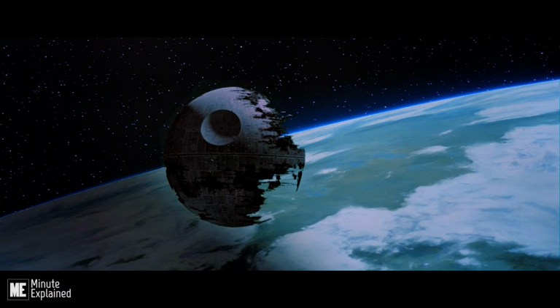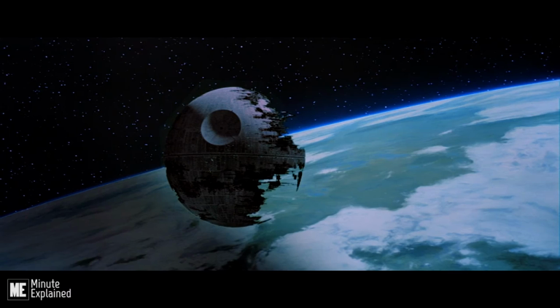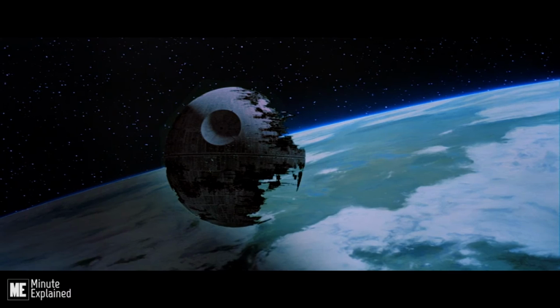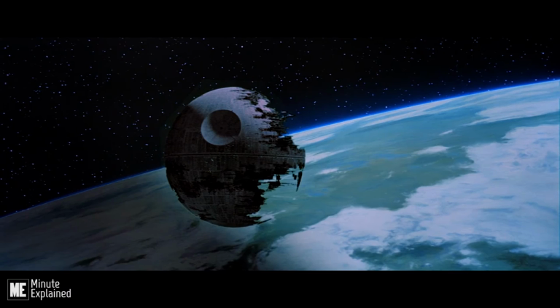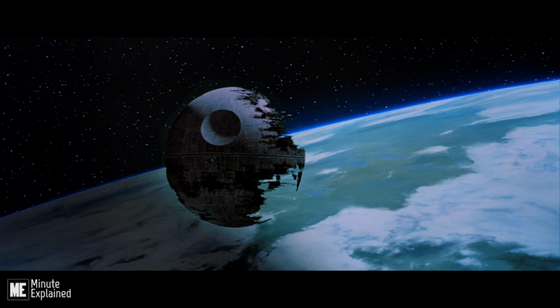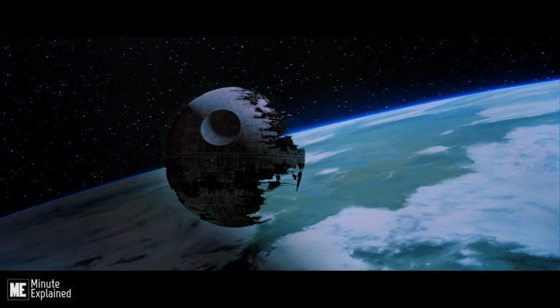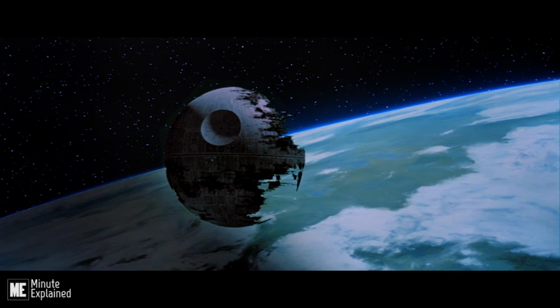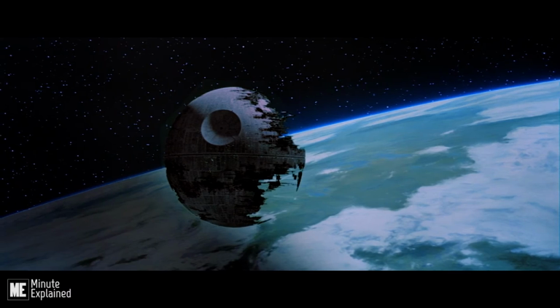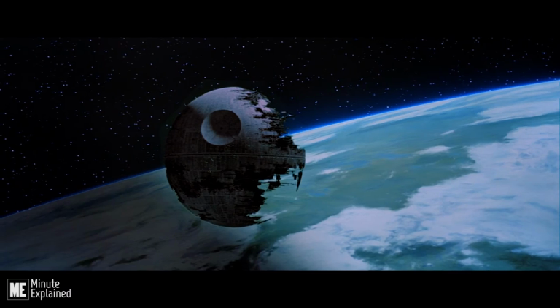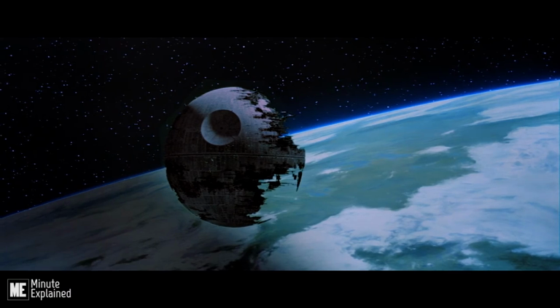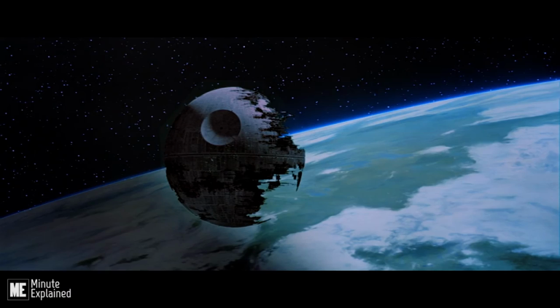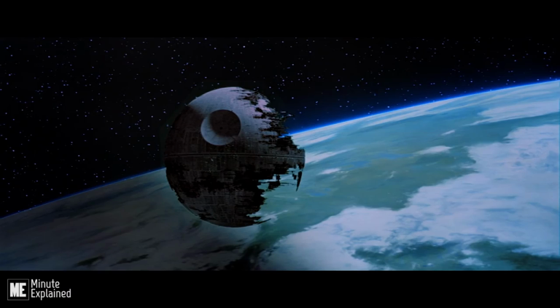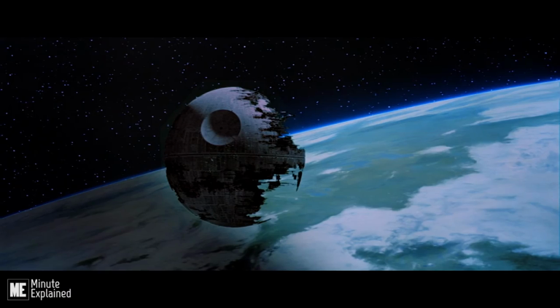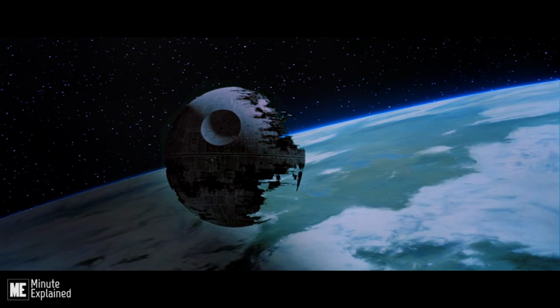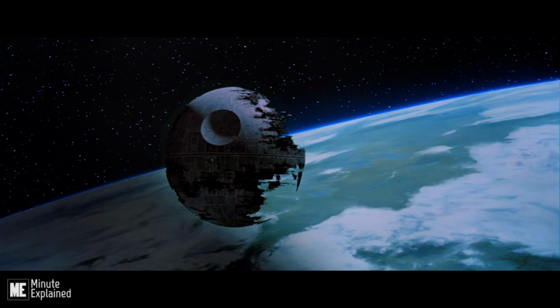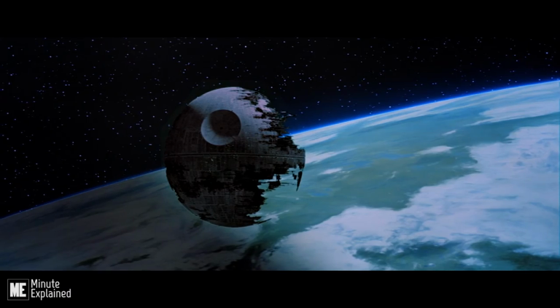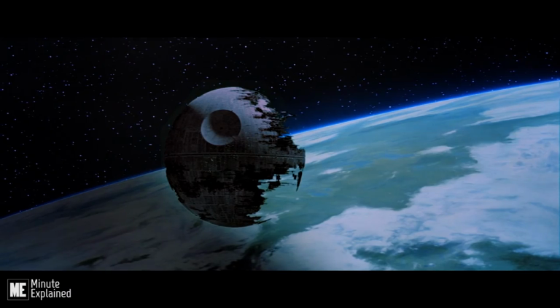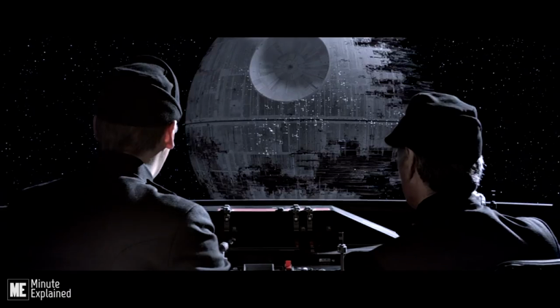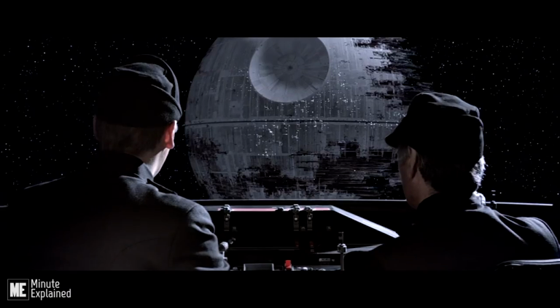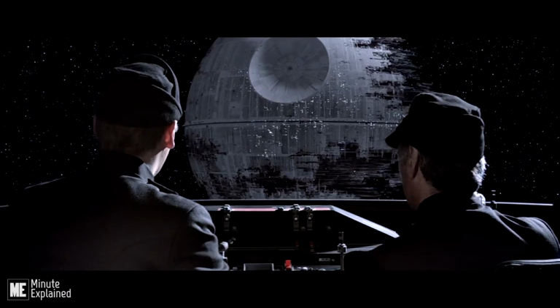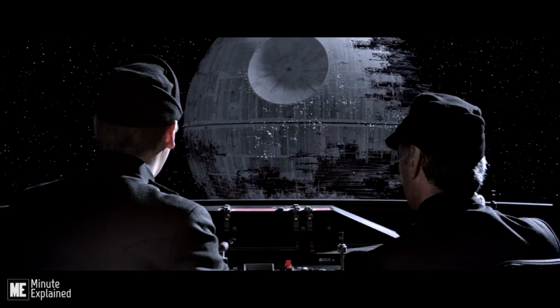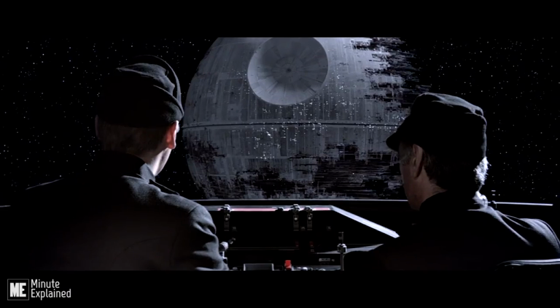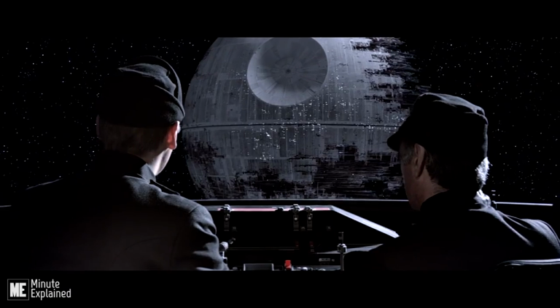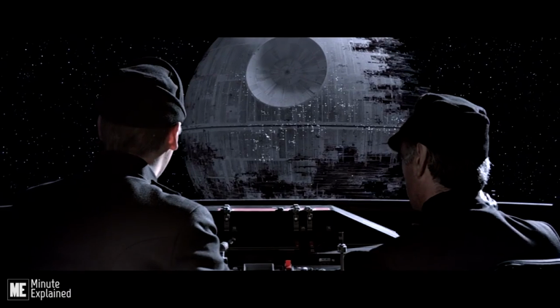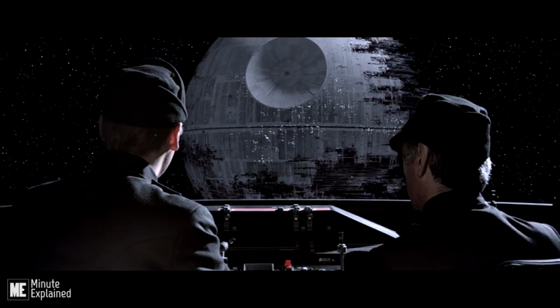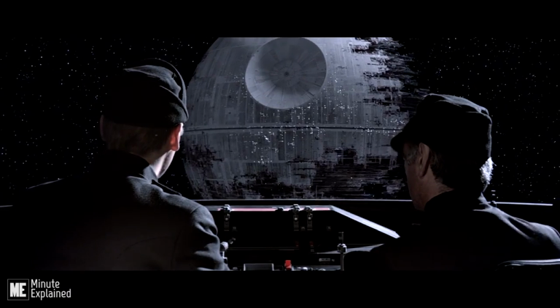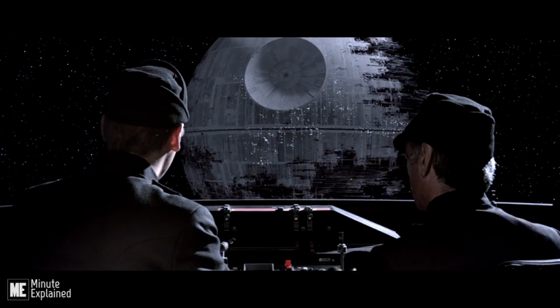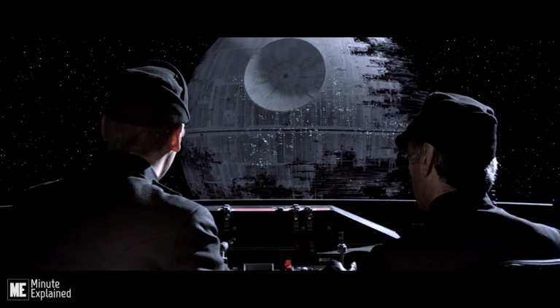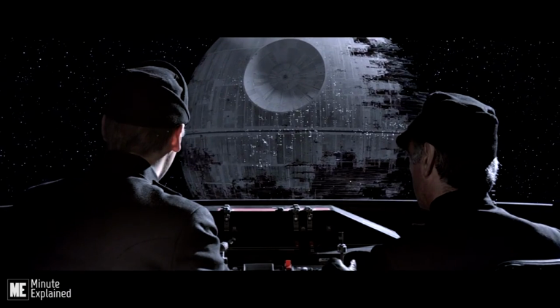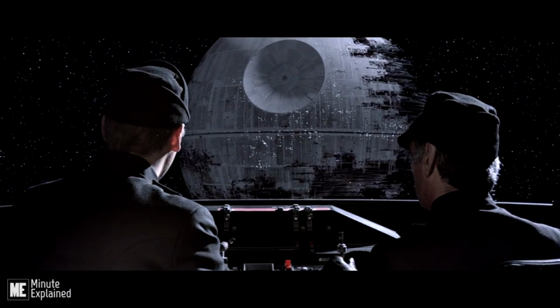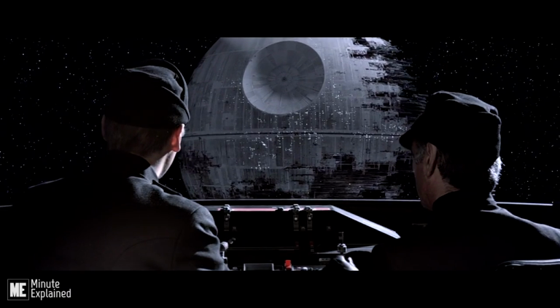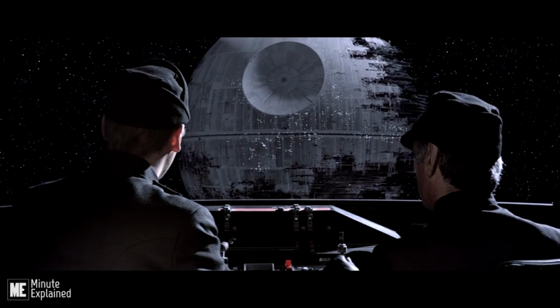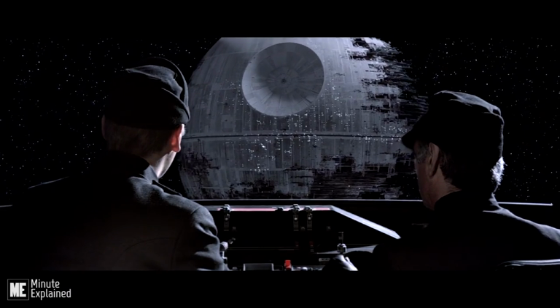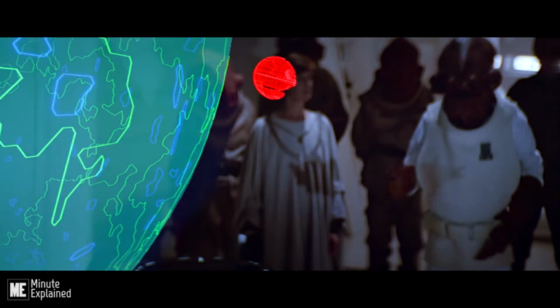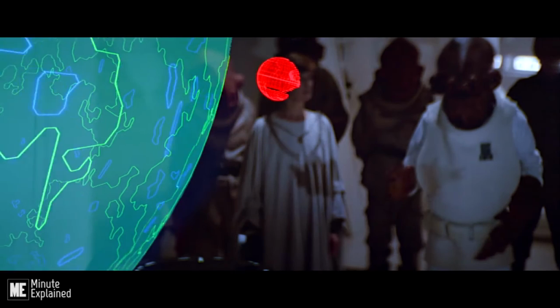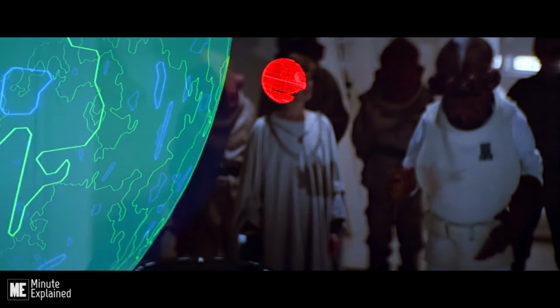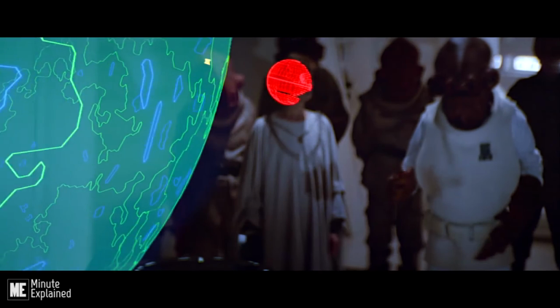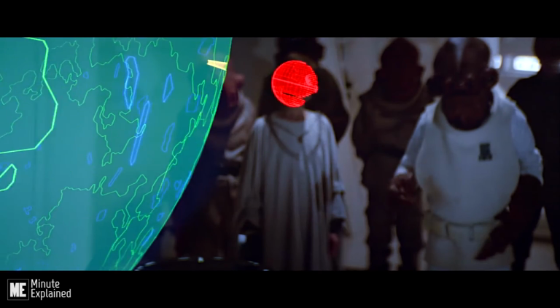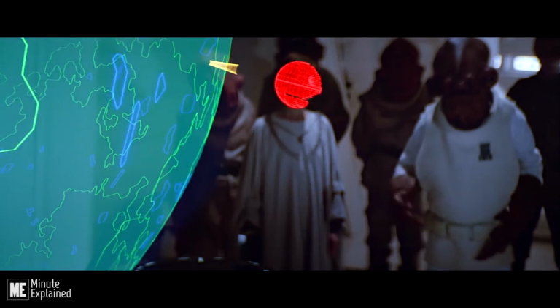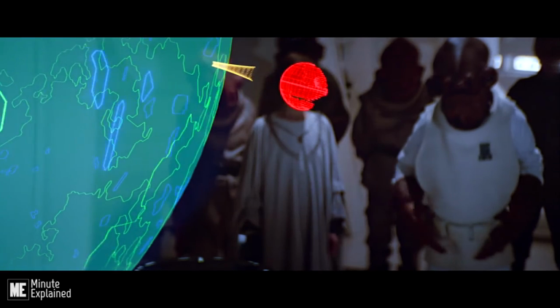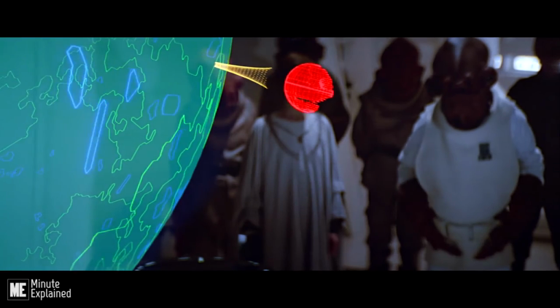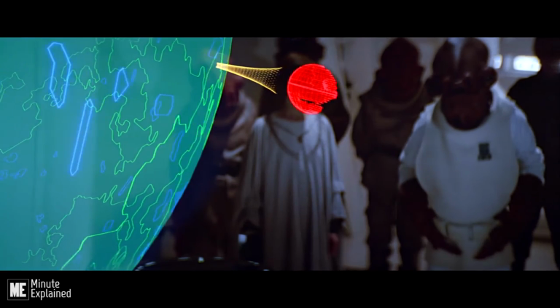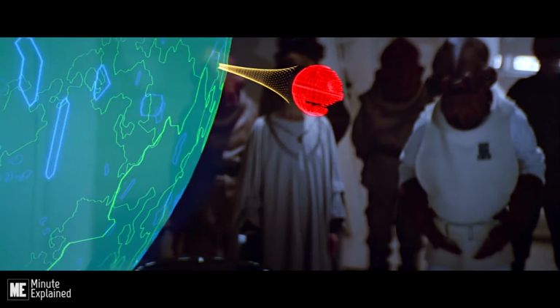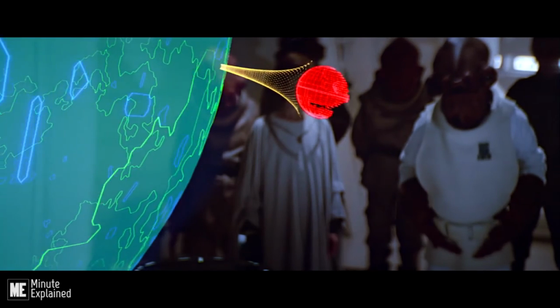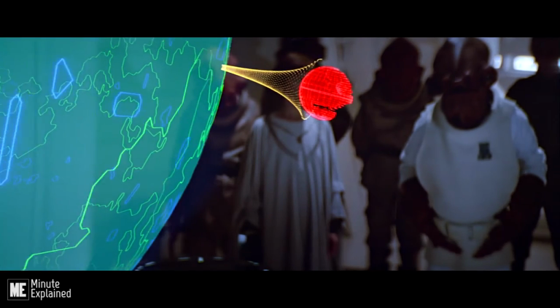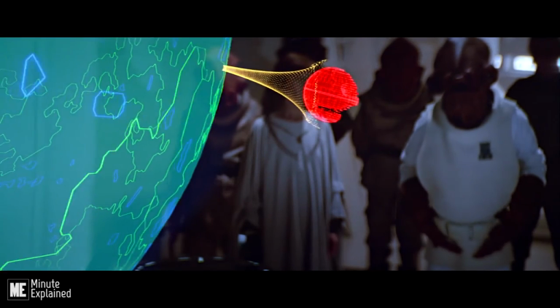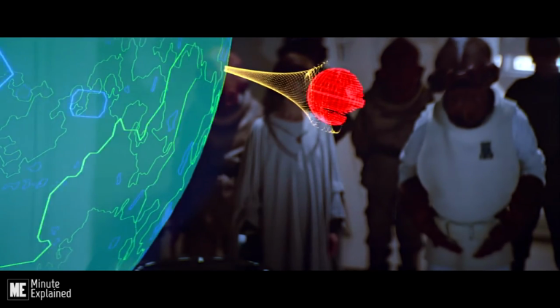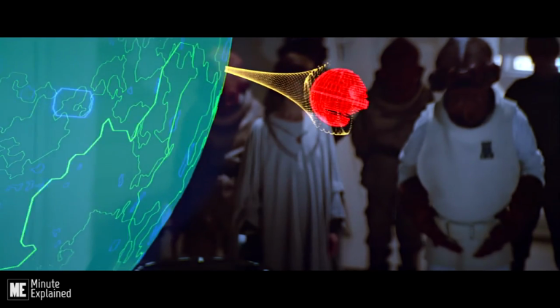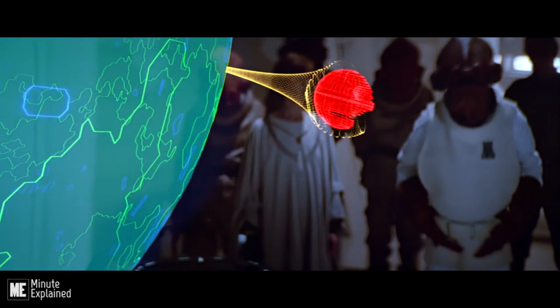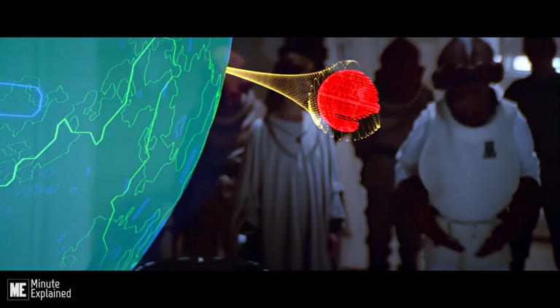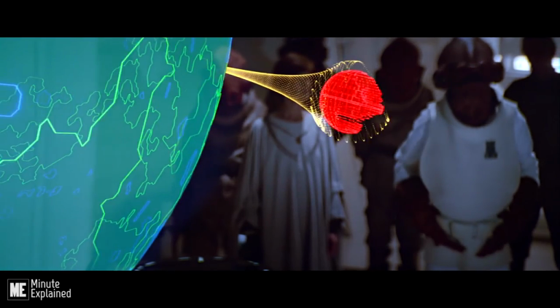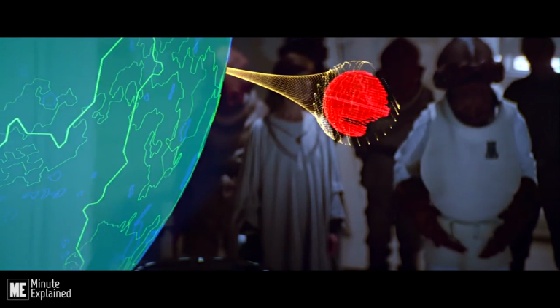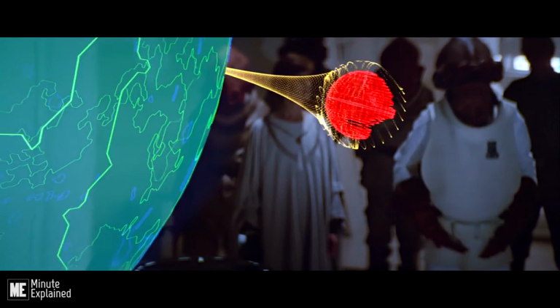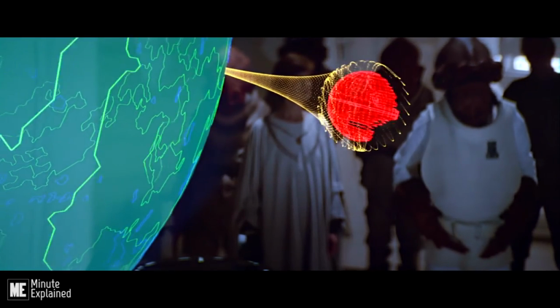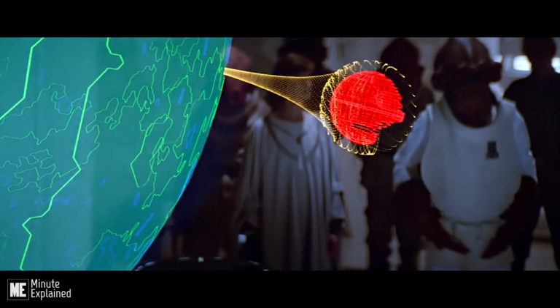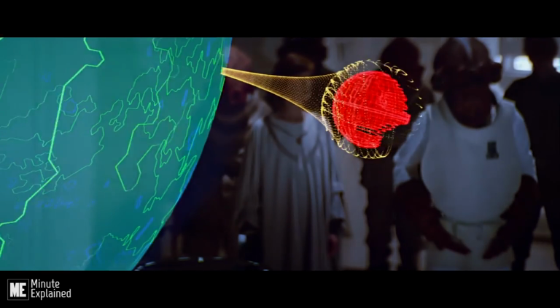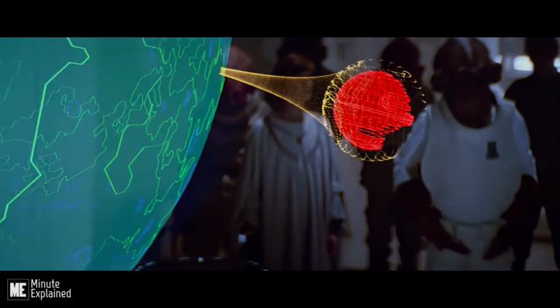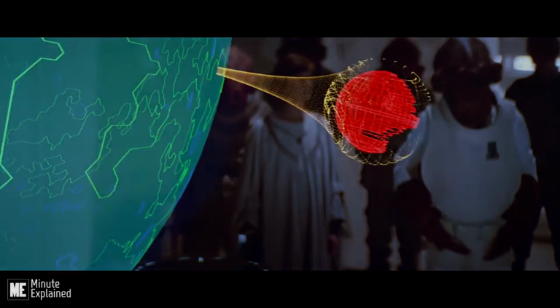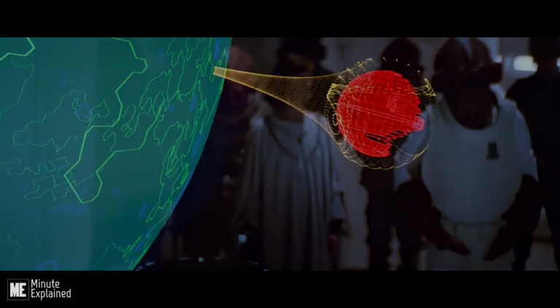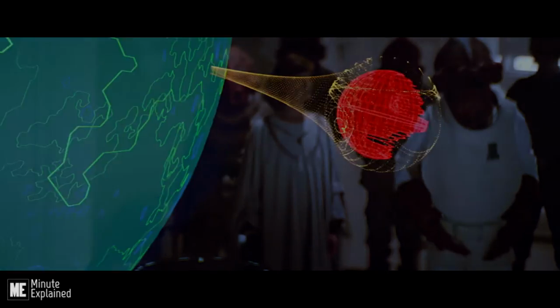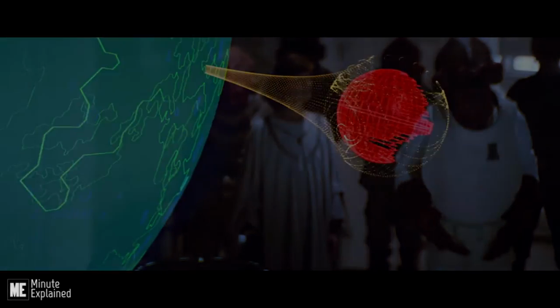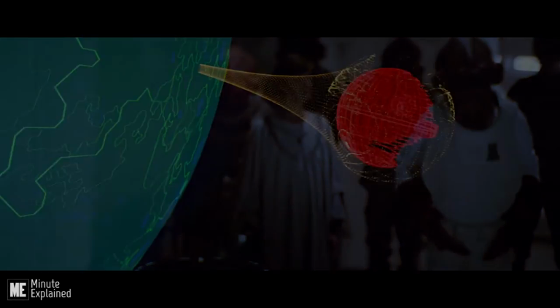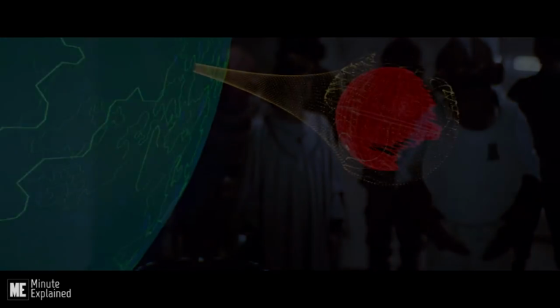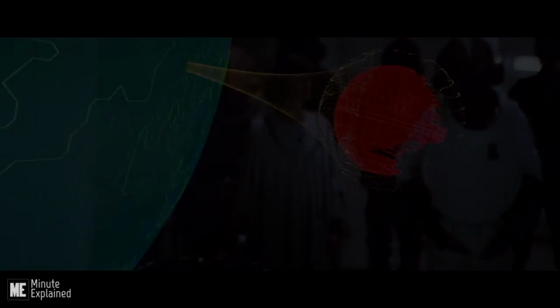Large space structures that lacked the ability to generate their own shields could utilize a deflector dish and generator located on a nearby planet or moon.